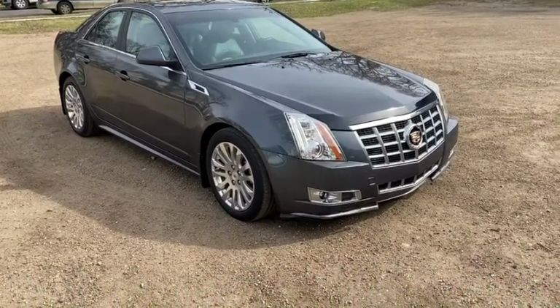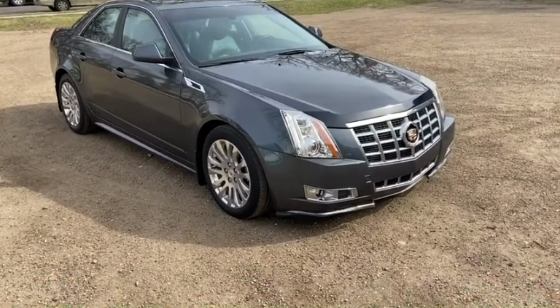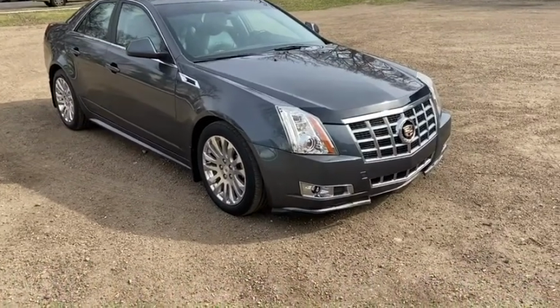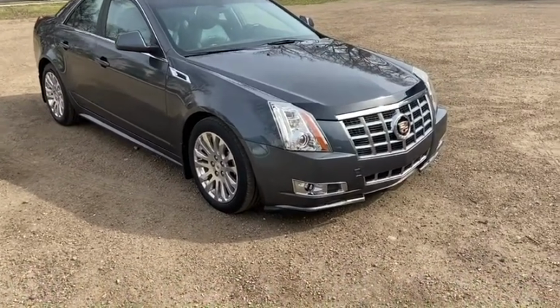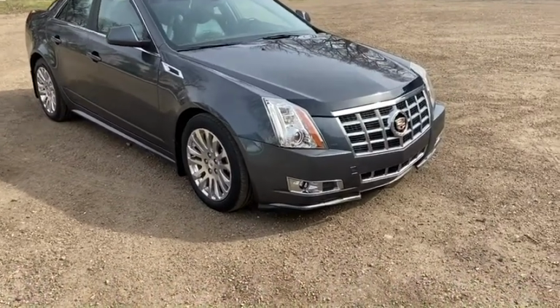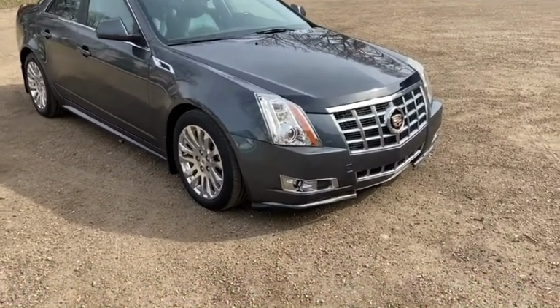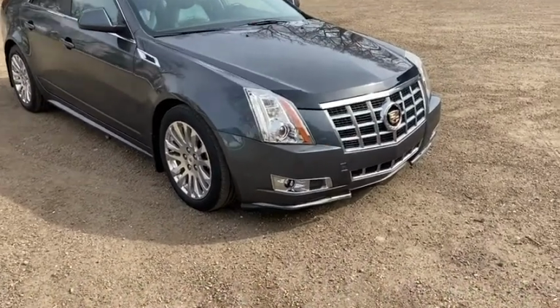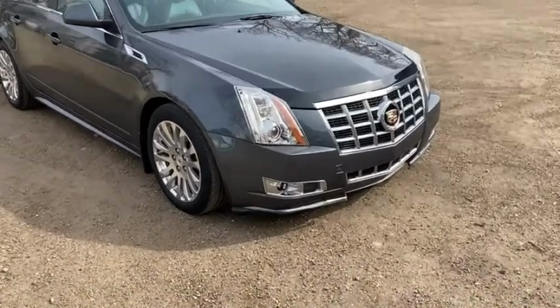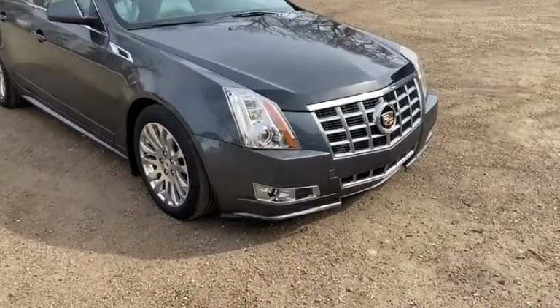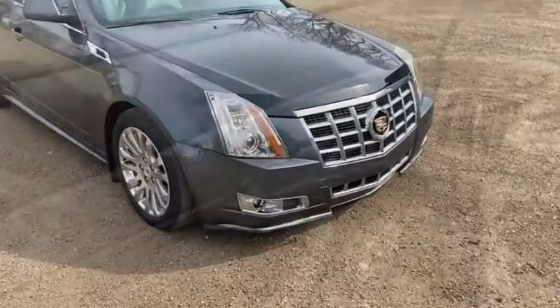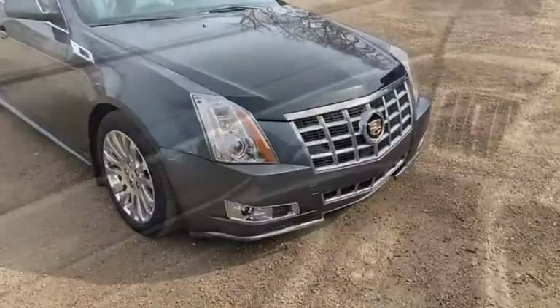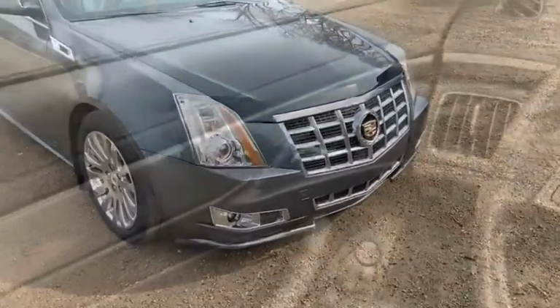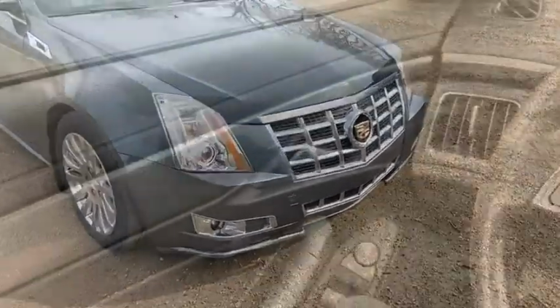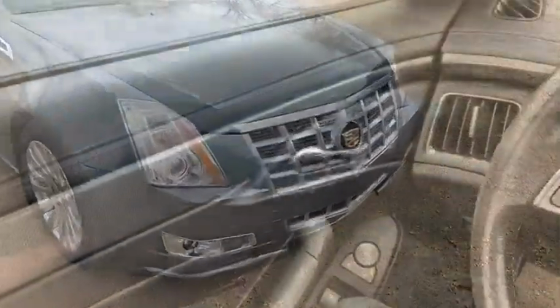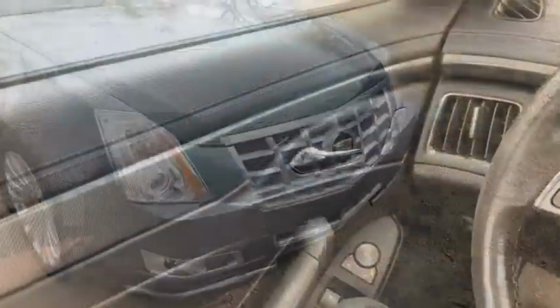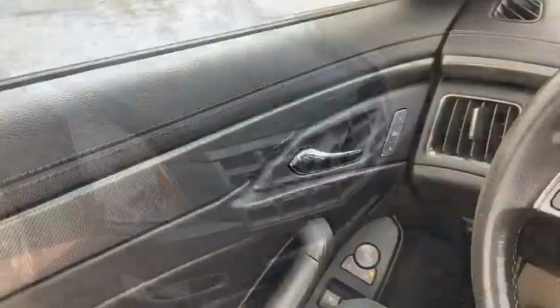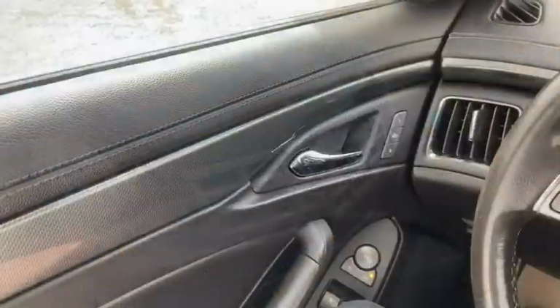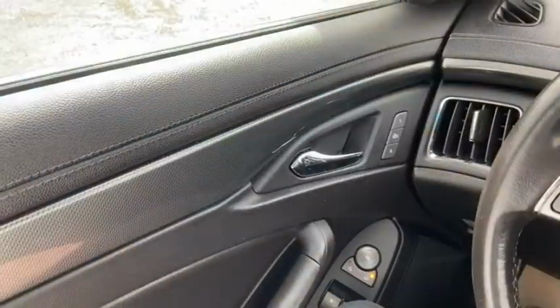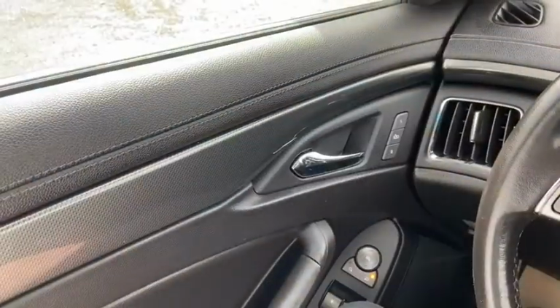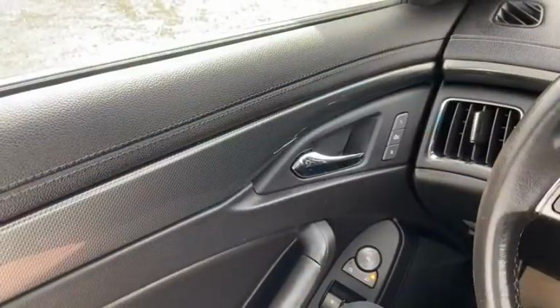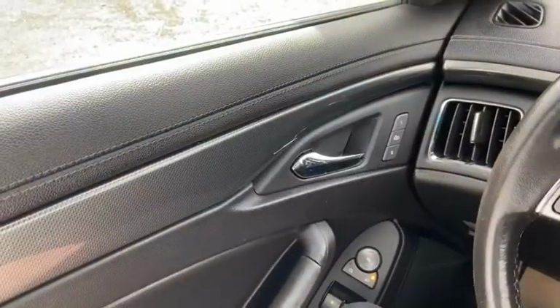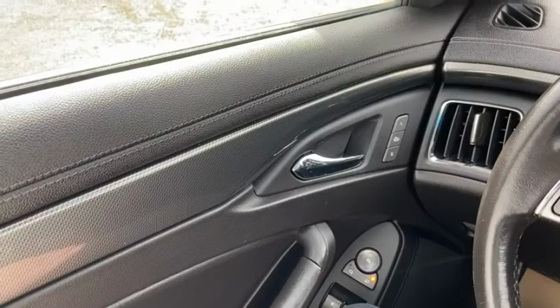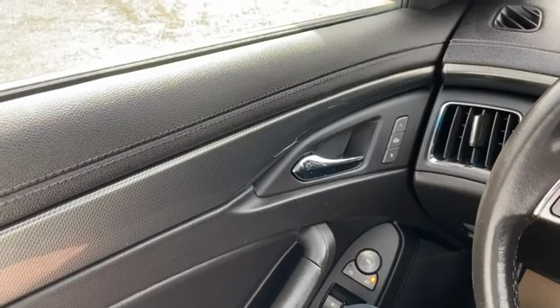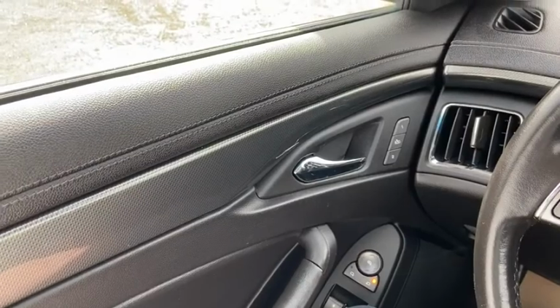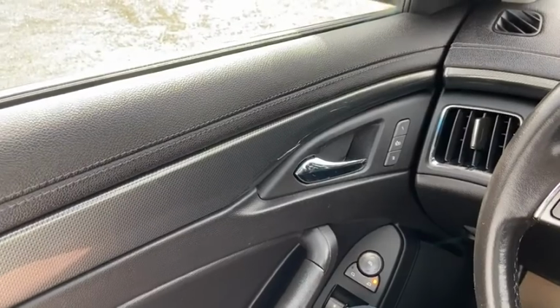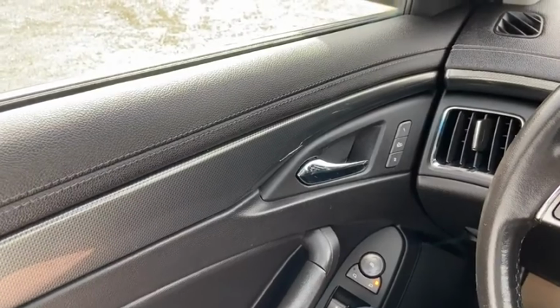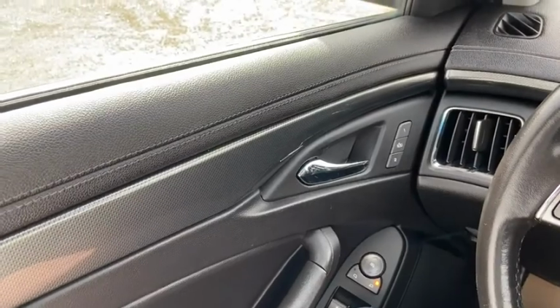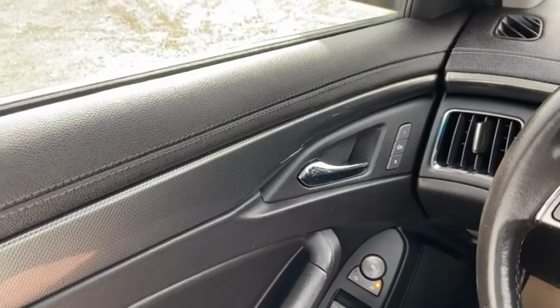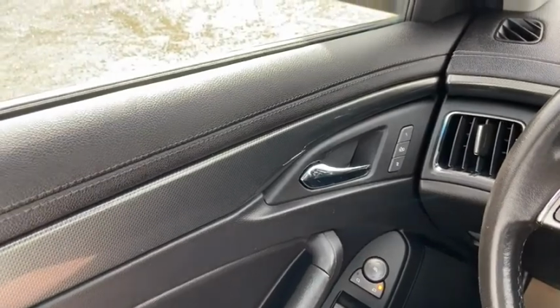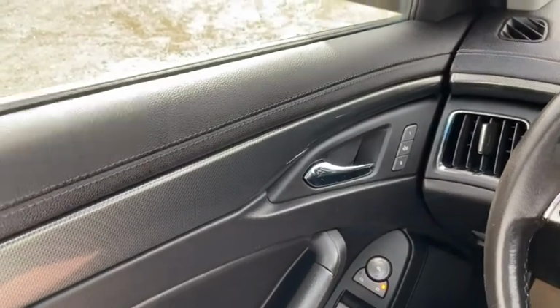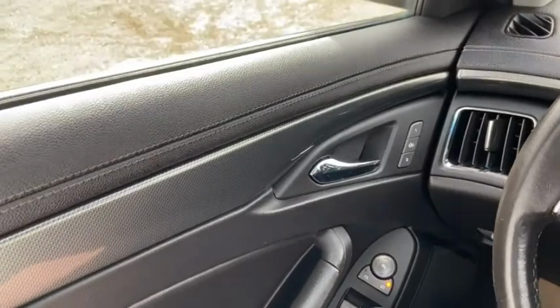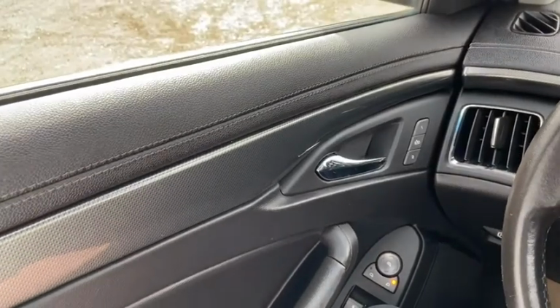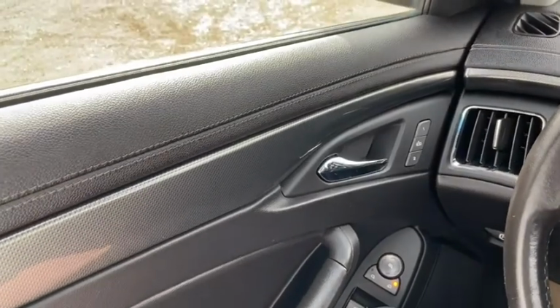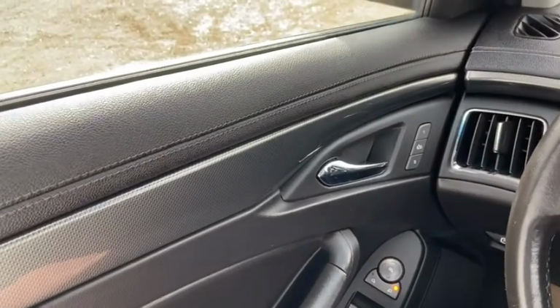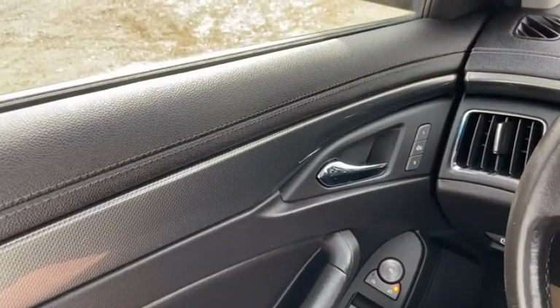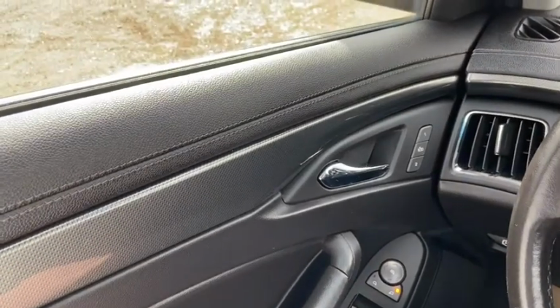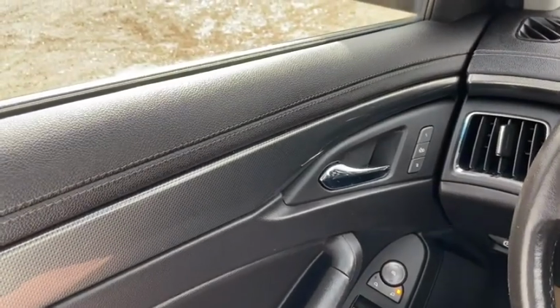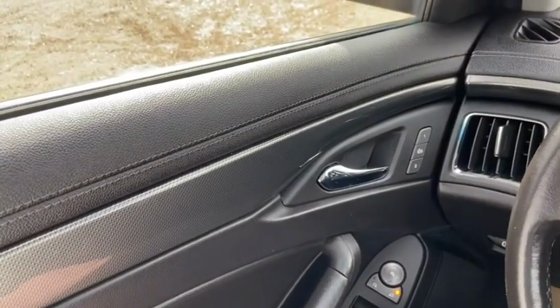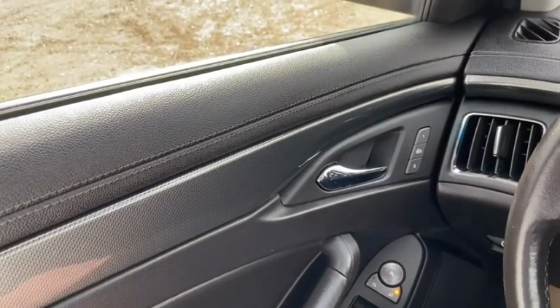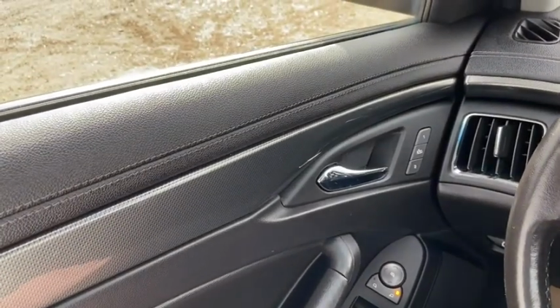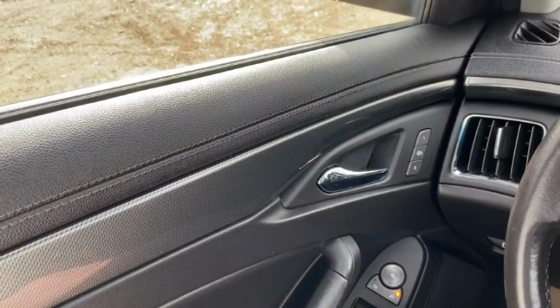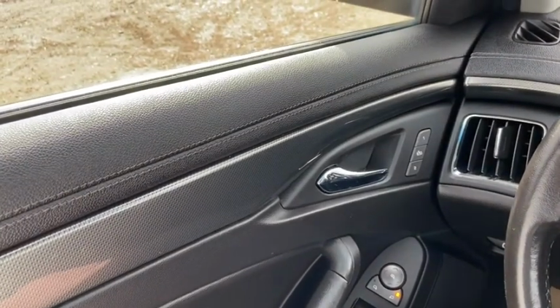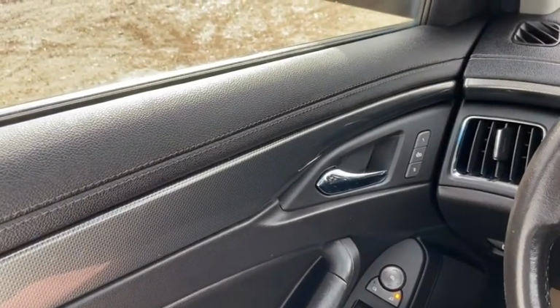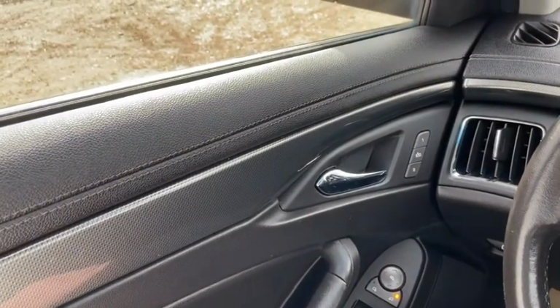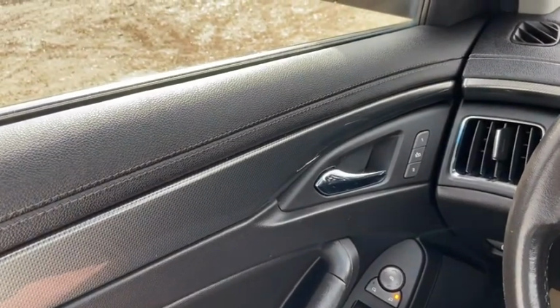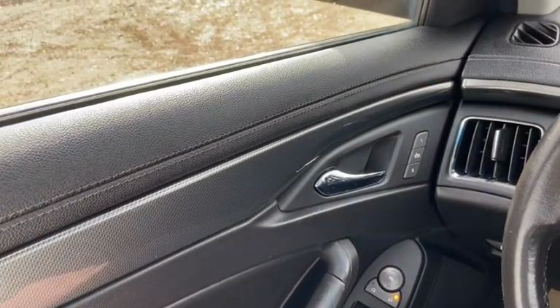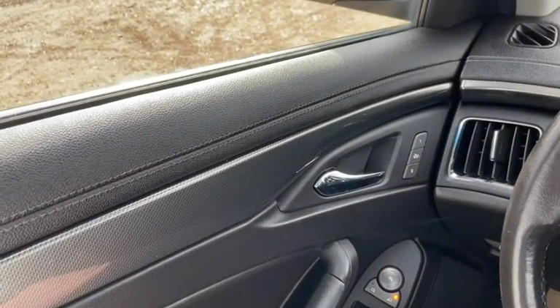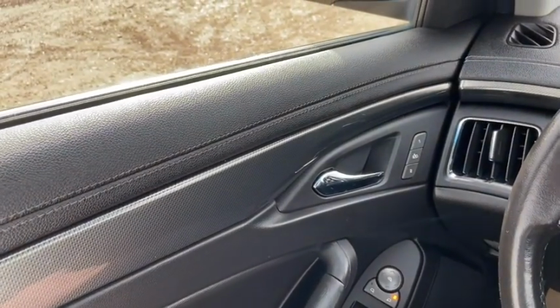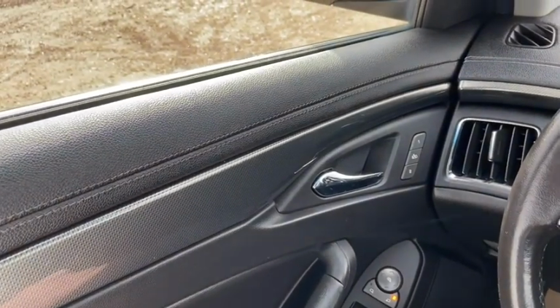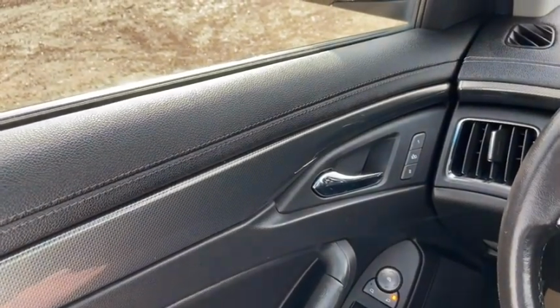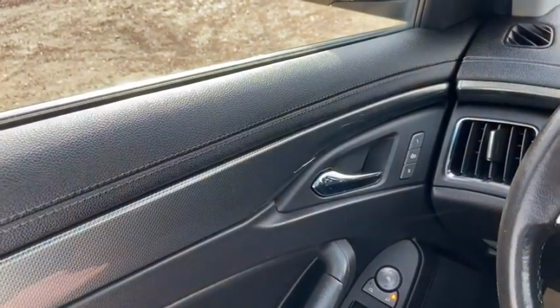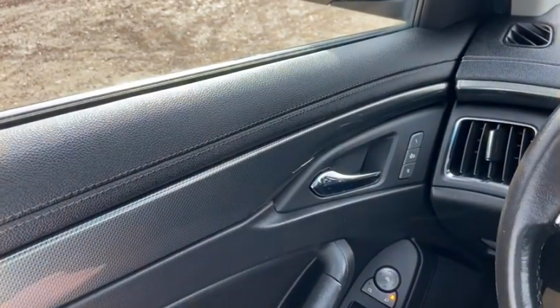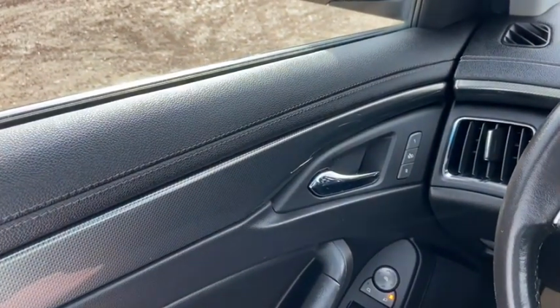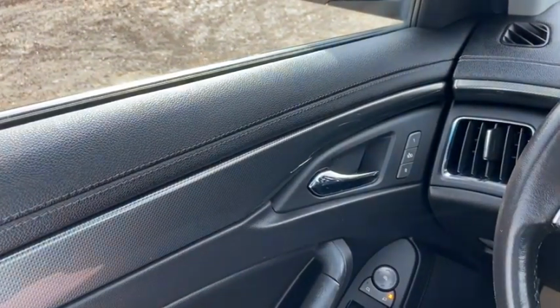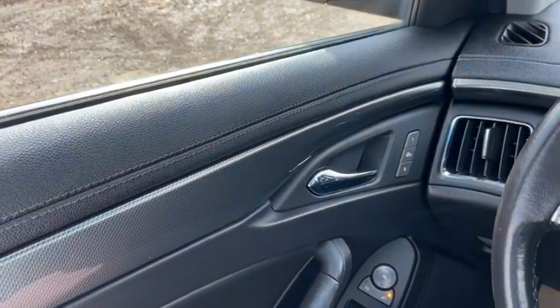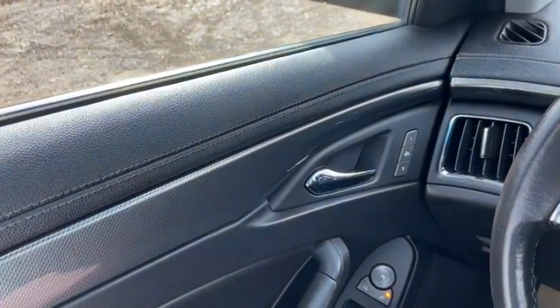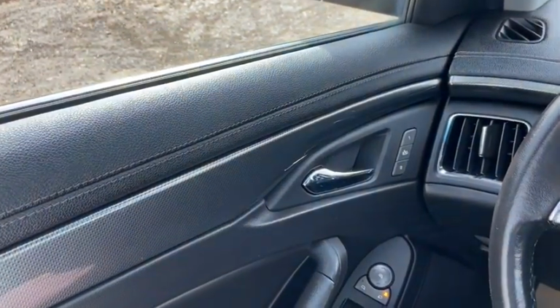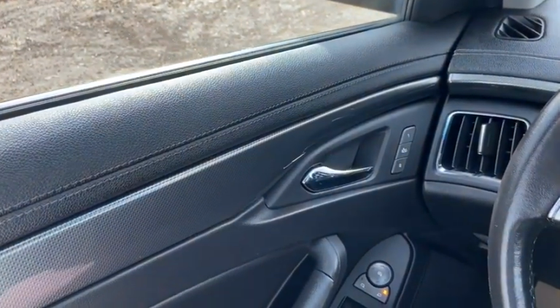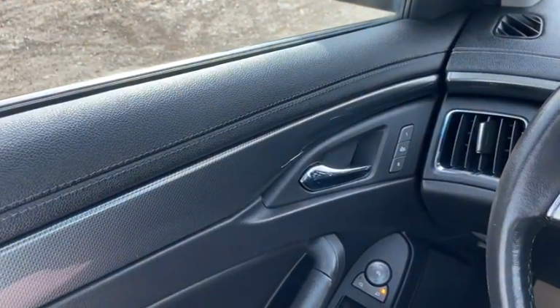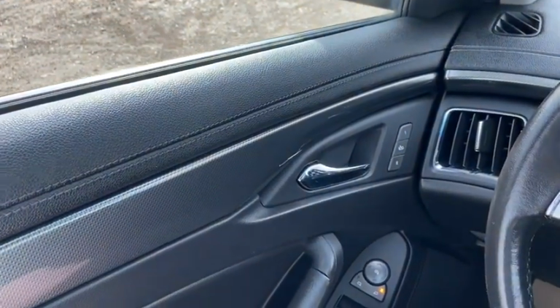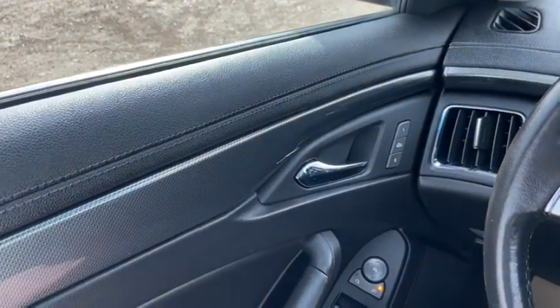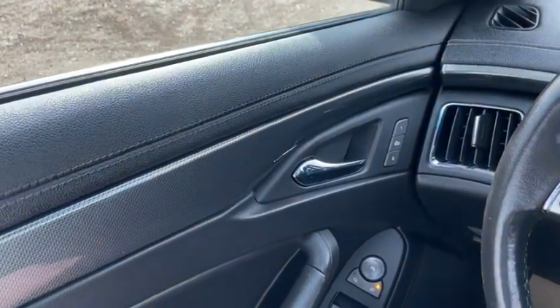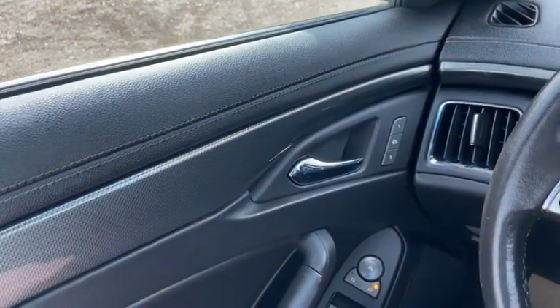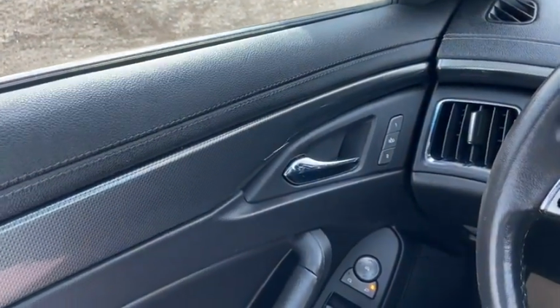Now let's take a look inside. Sitting inside the Cadillac here, we're going to do a quick run through of some of the features as well as go over the interior layout.